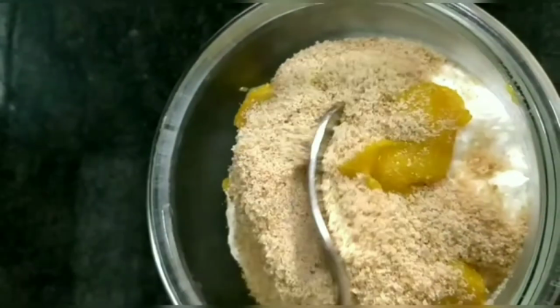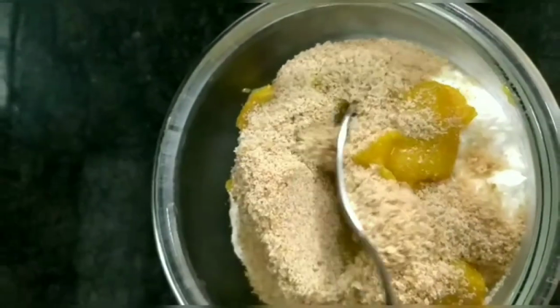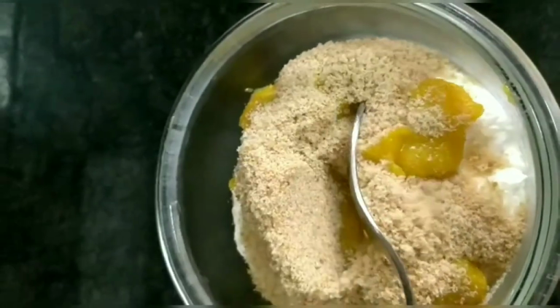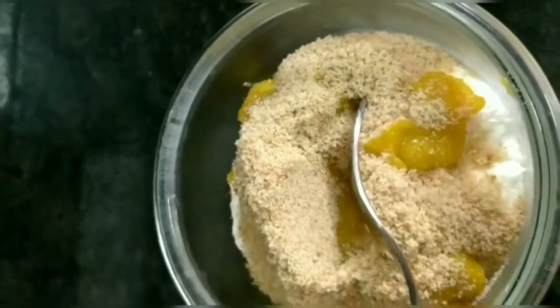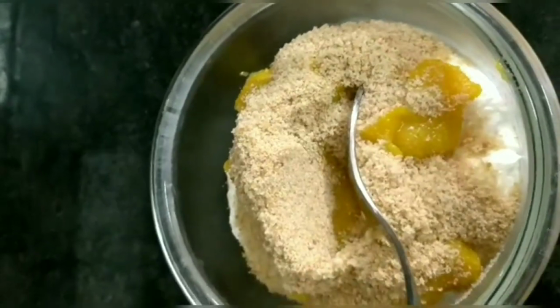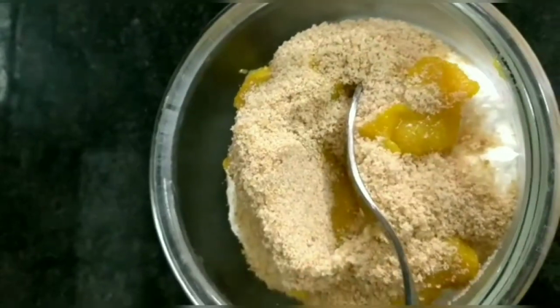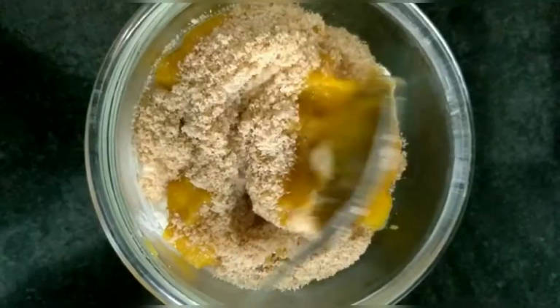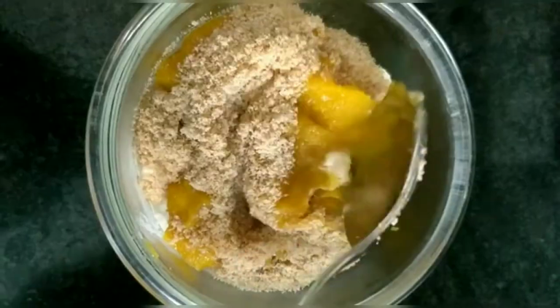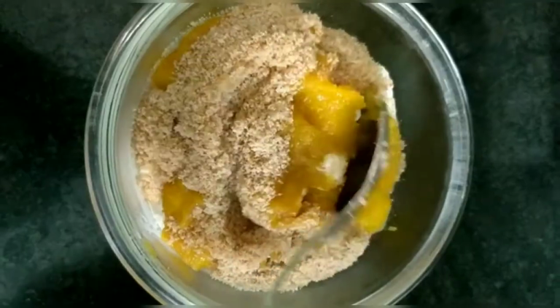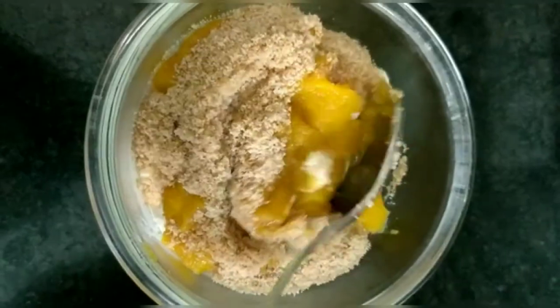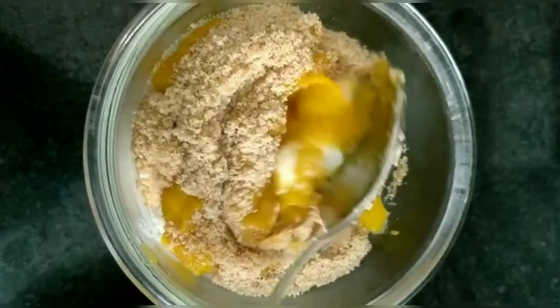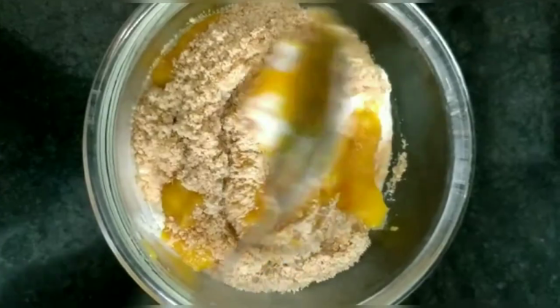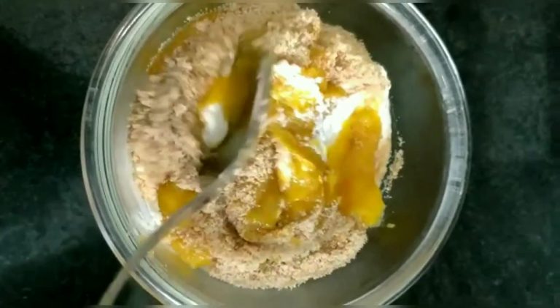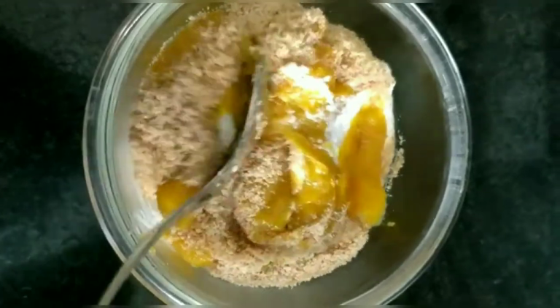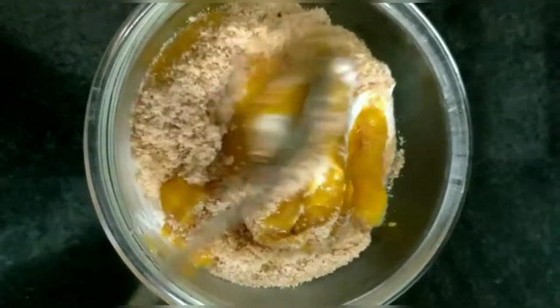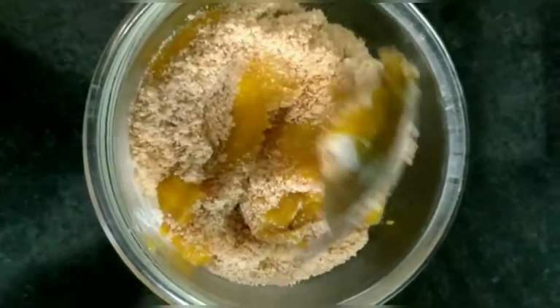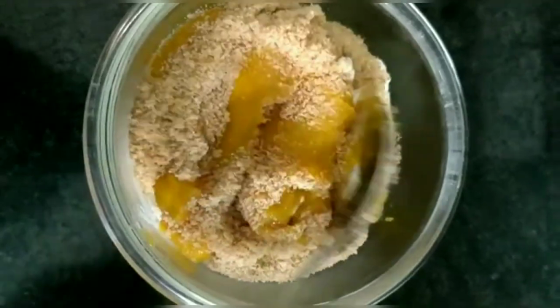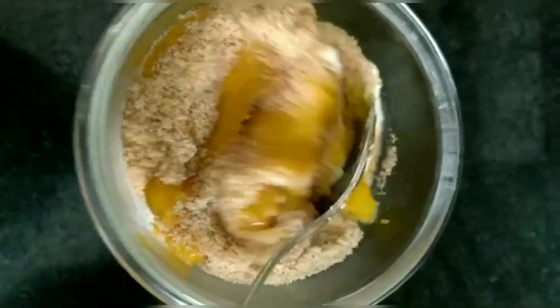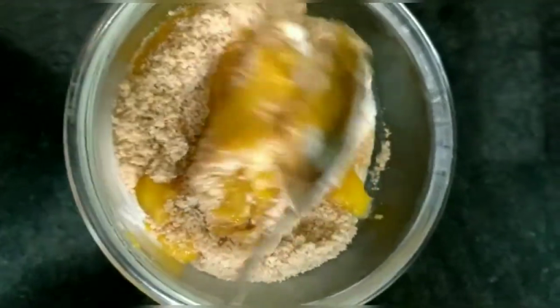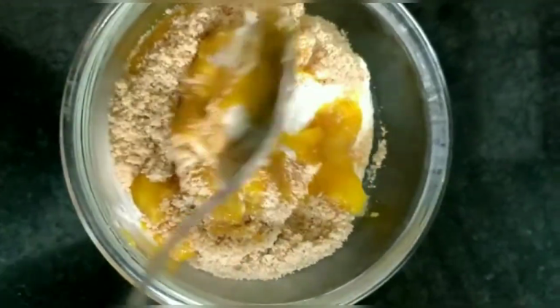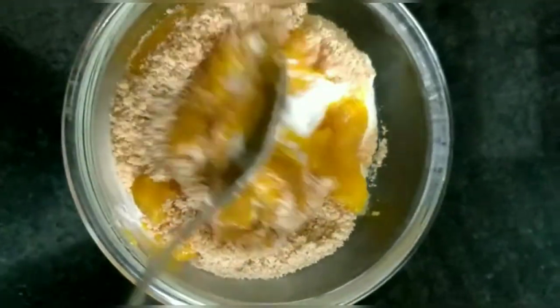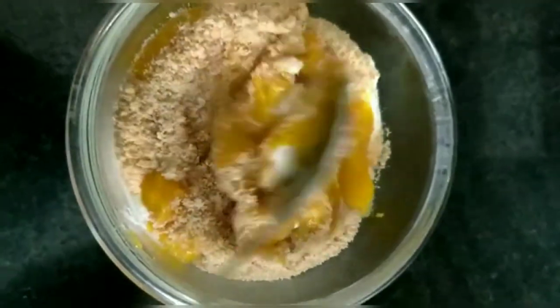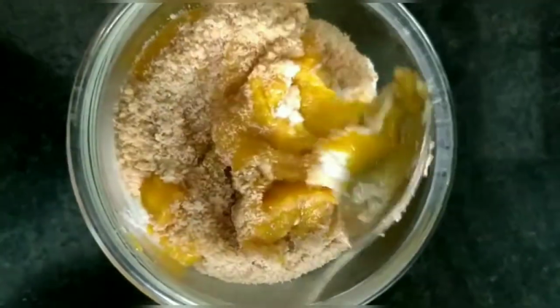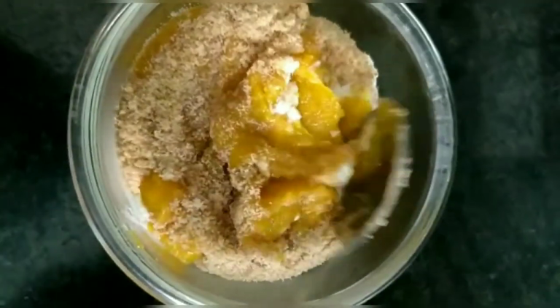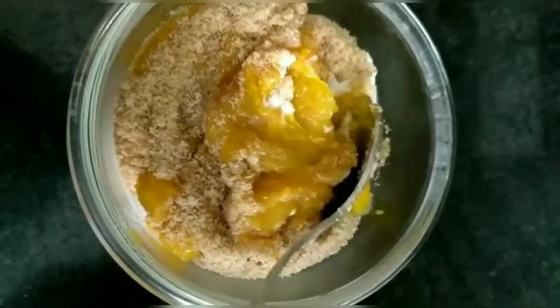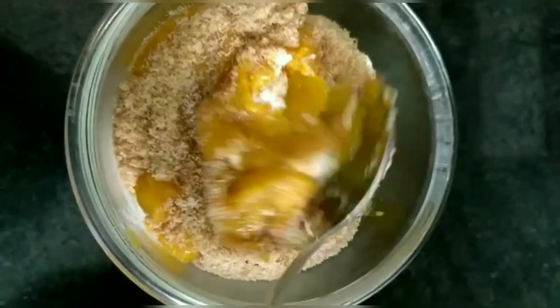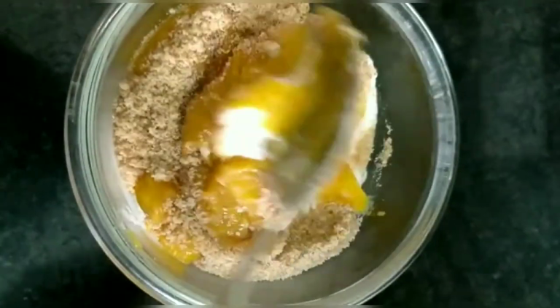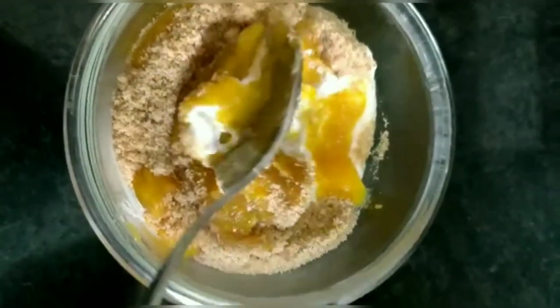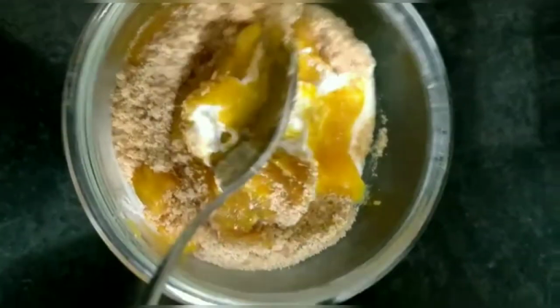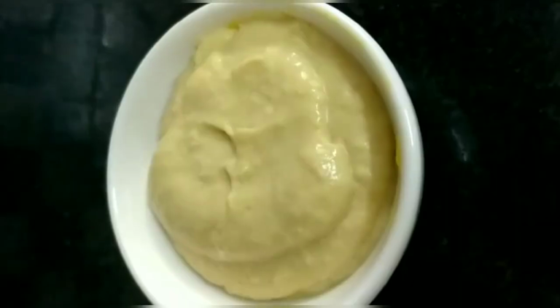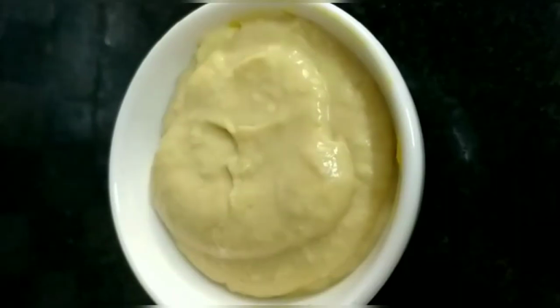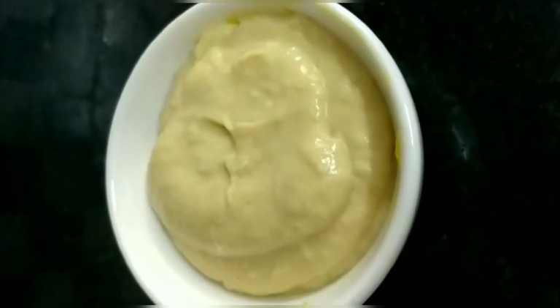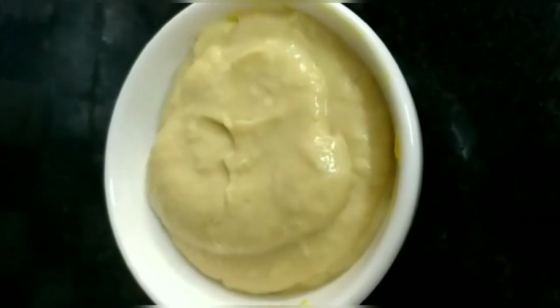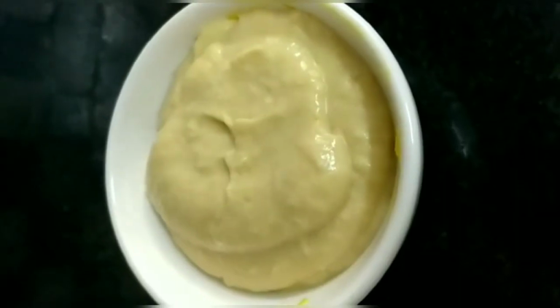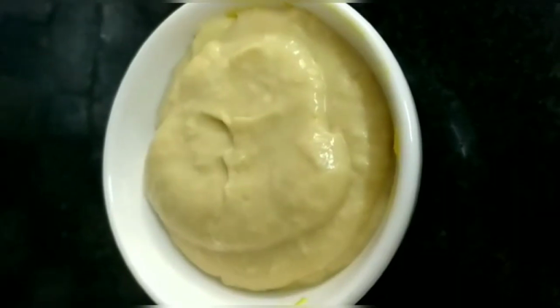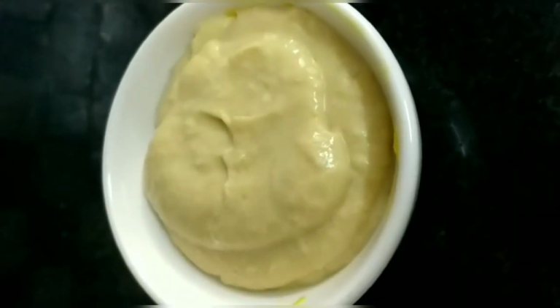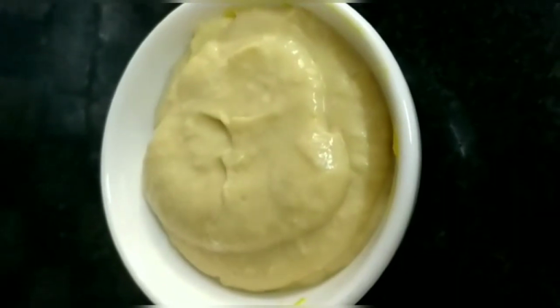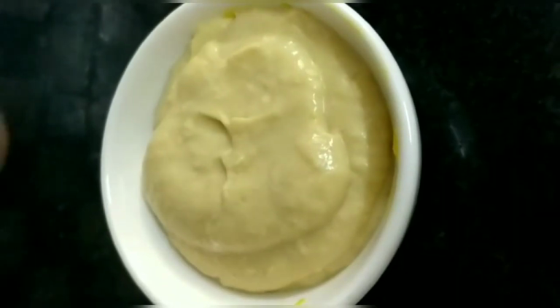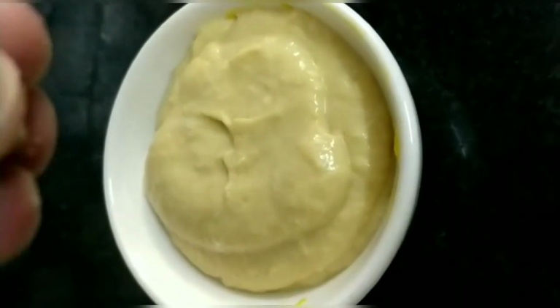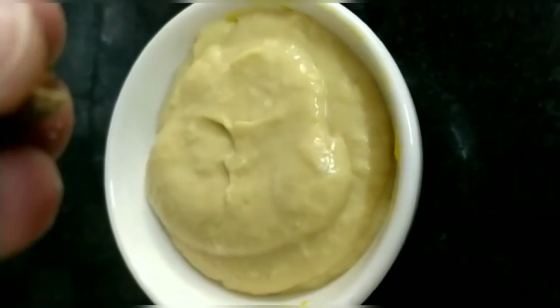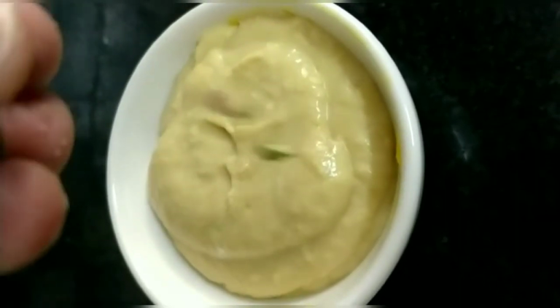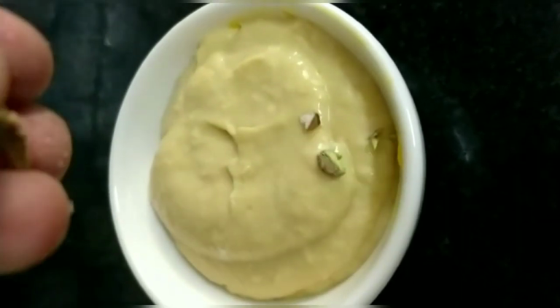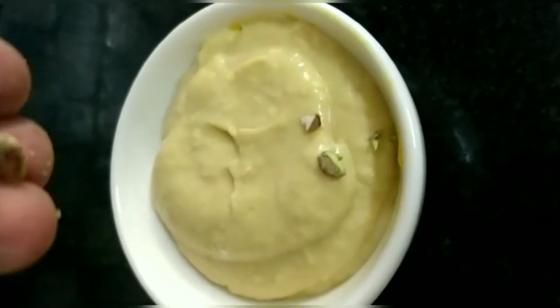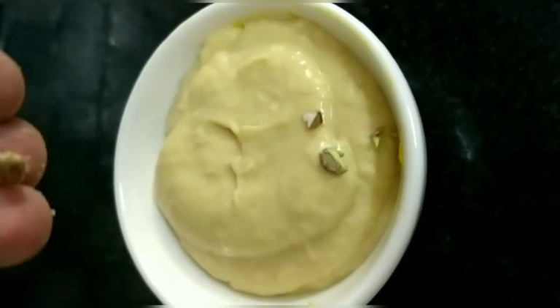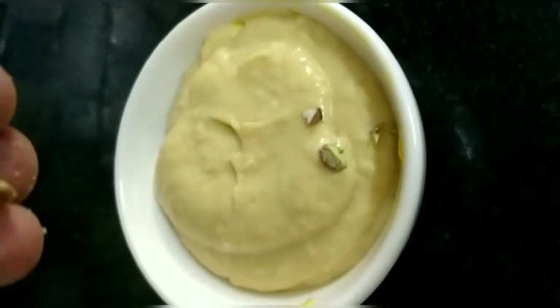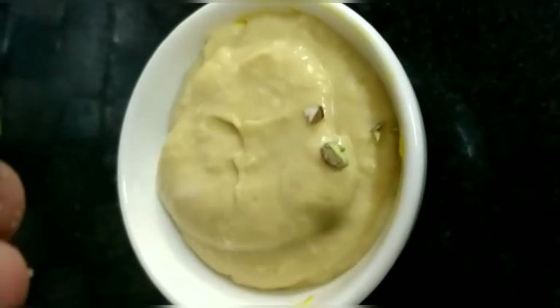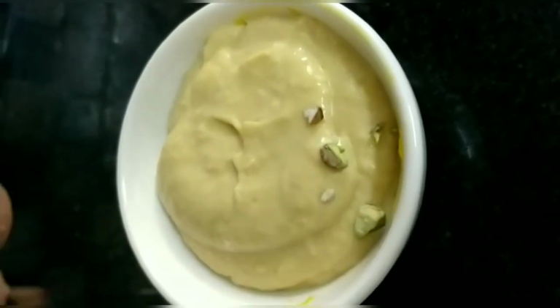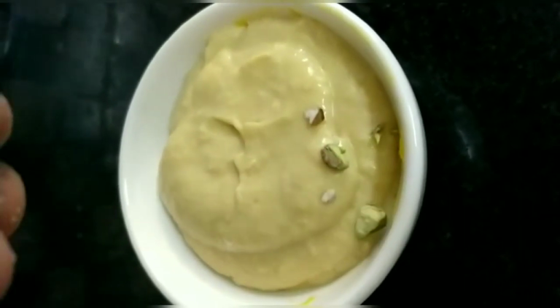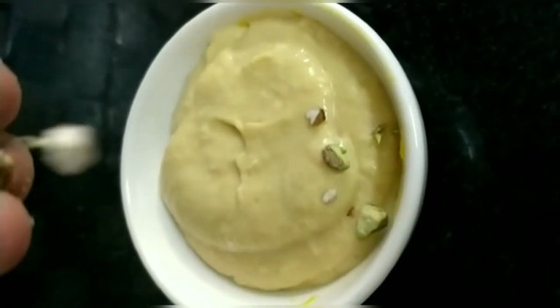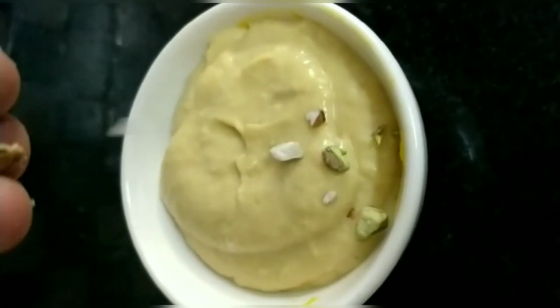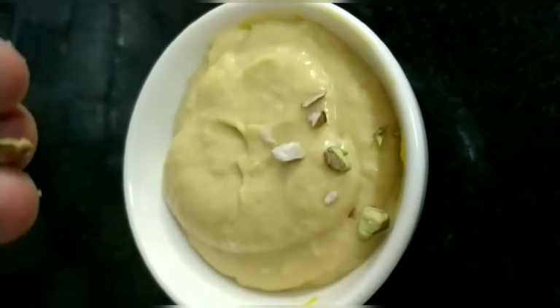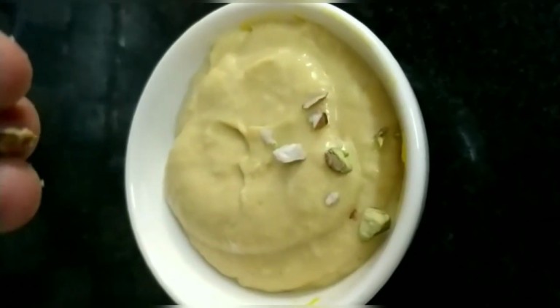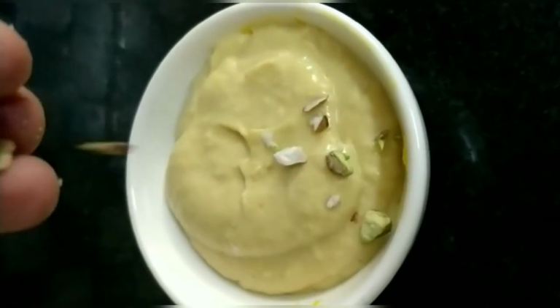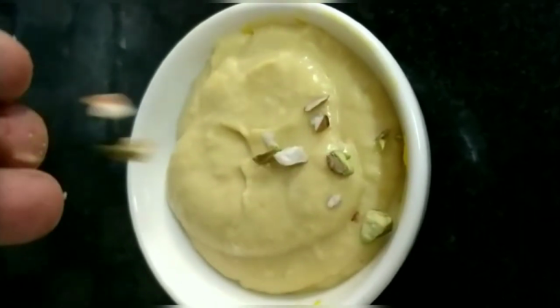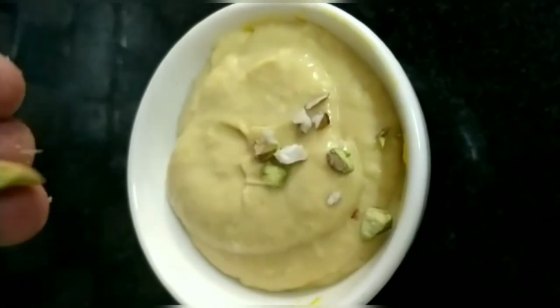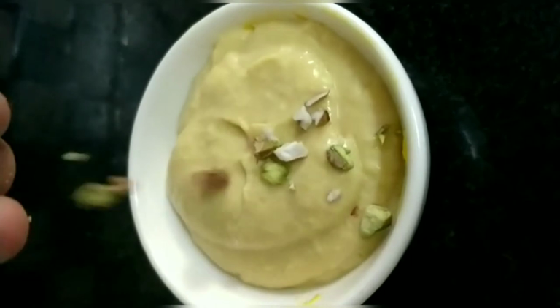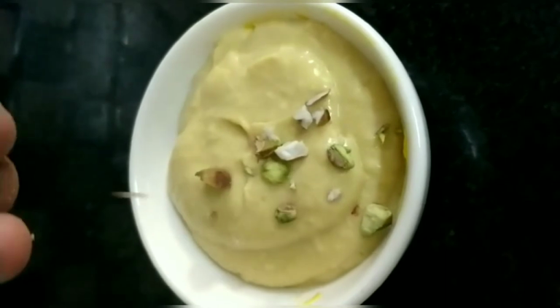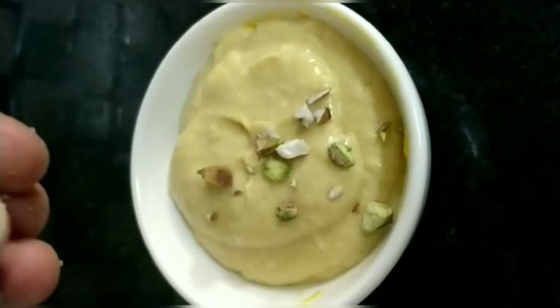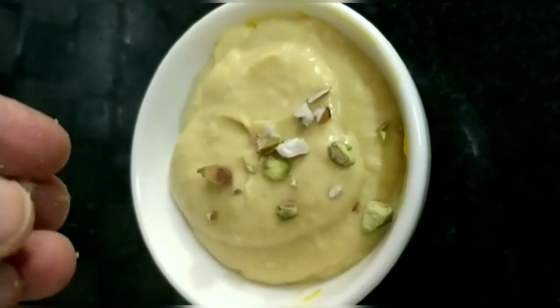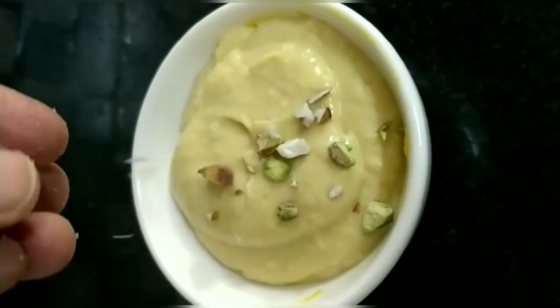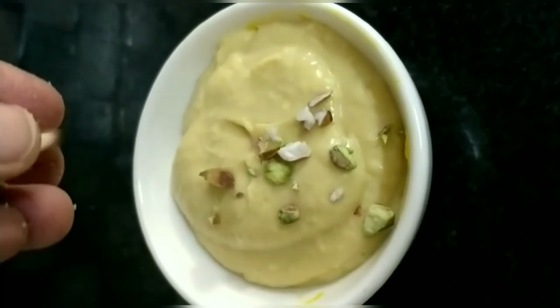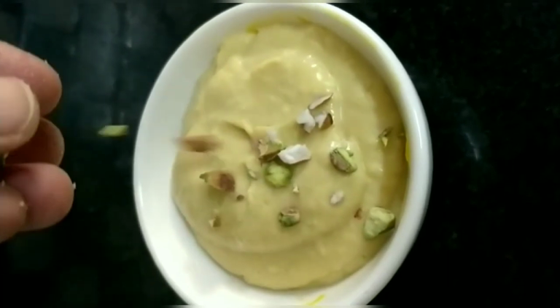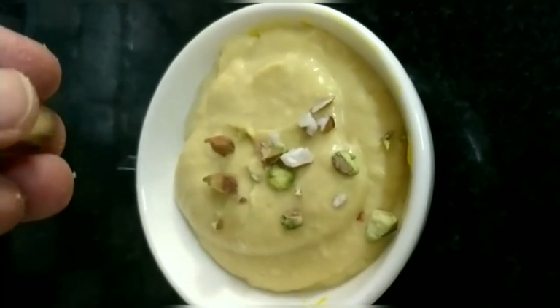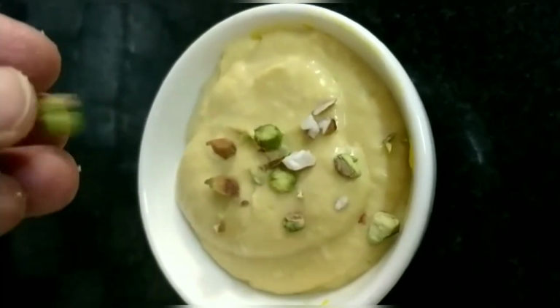We will mix it well. After that, we will add dry fruits — you can add whichever nuts you like.